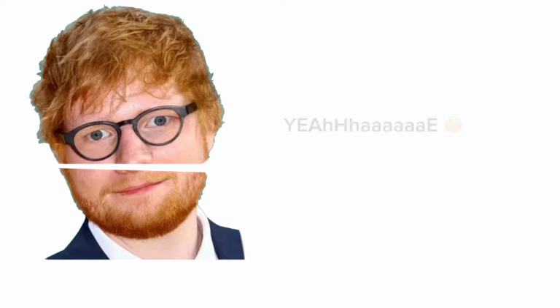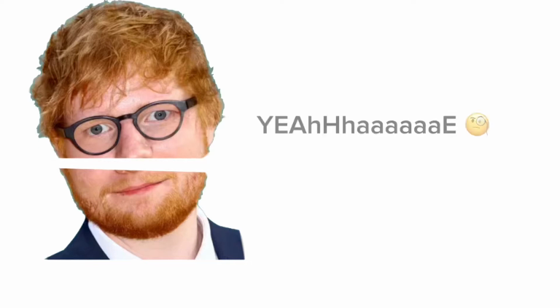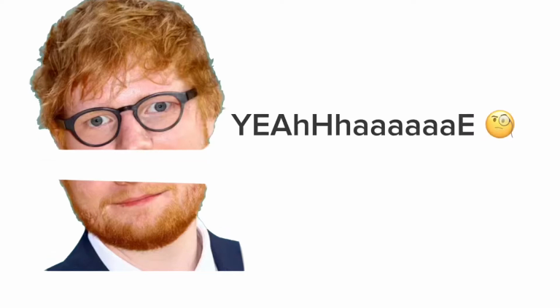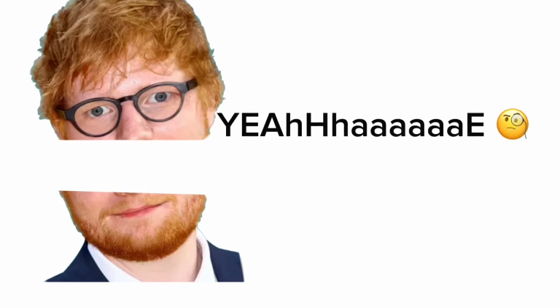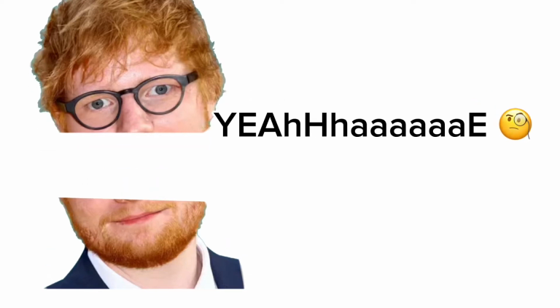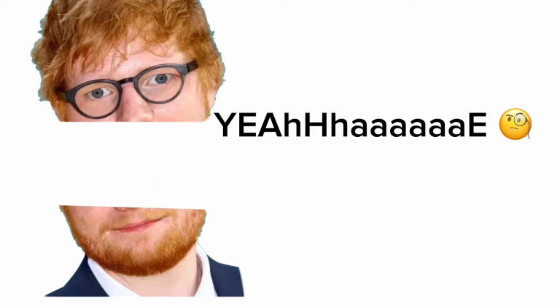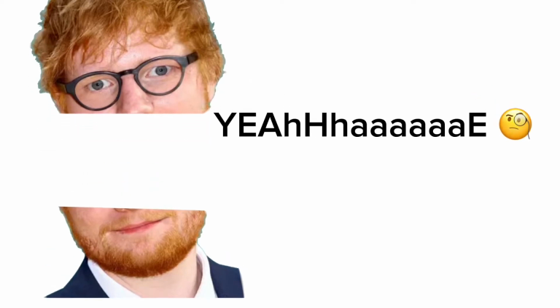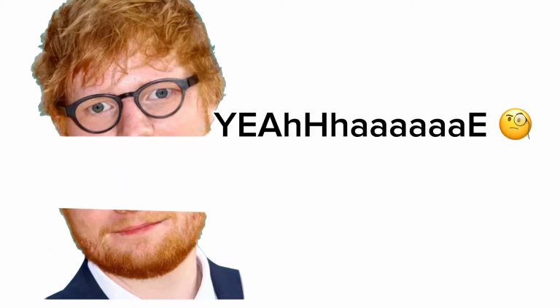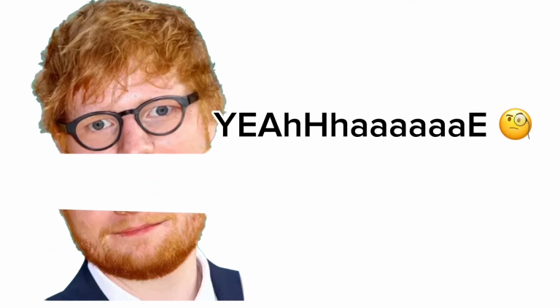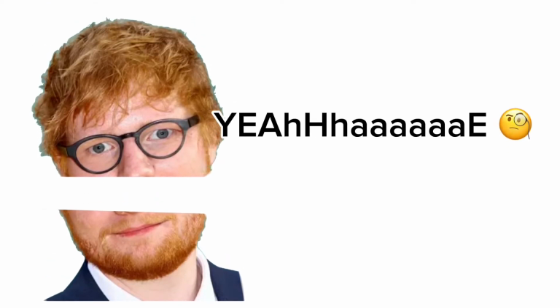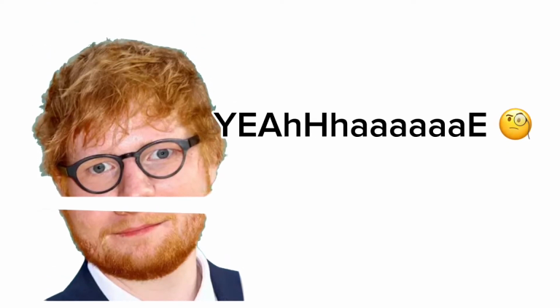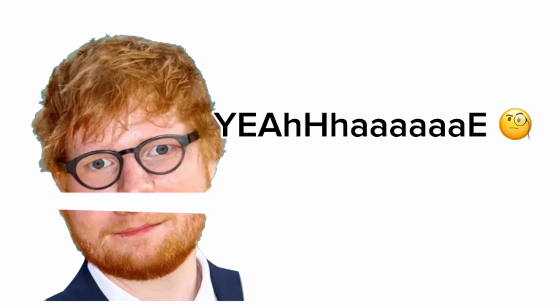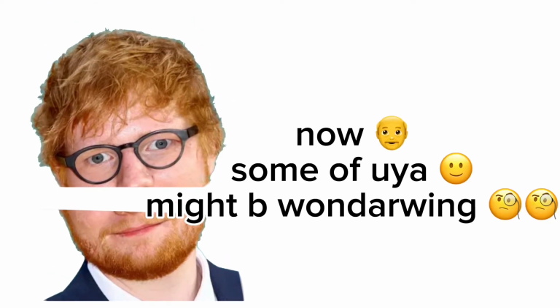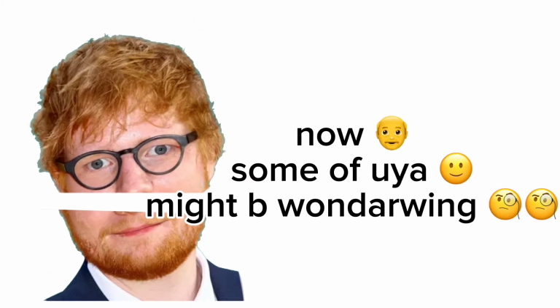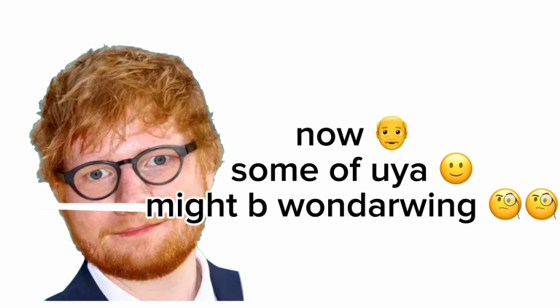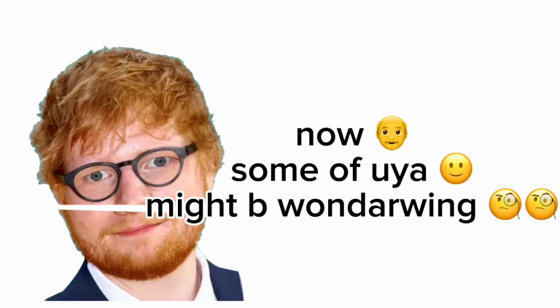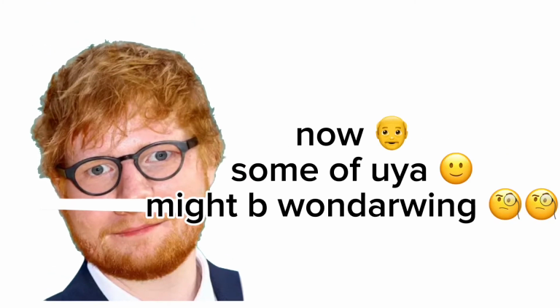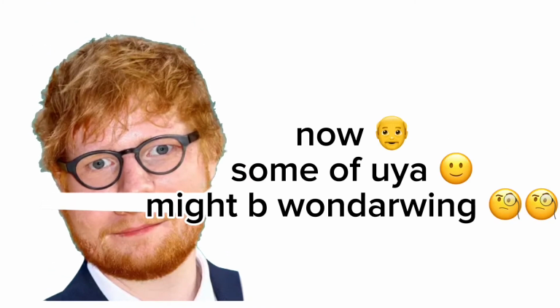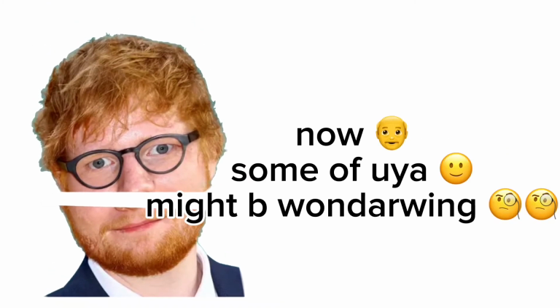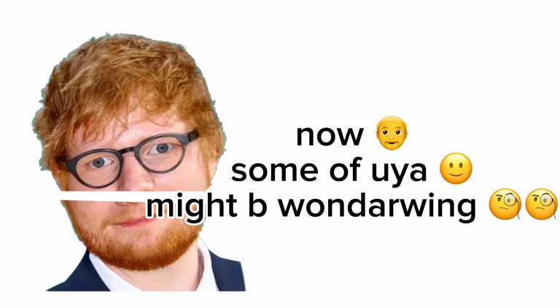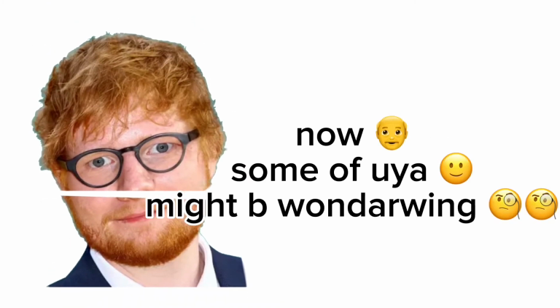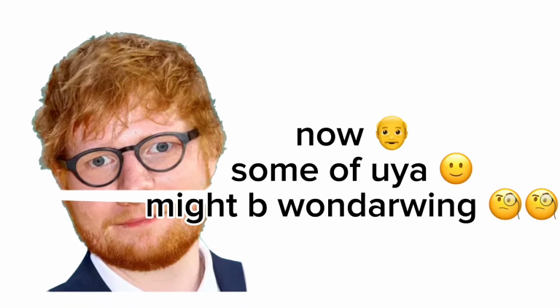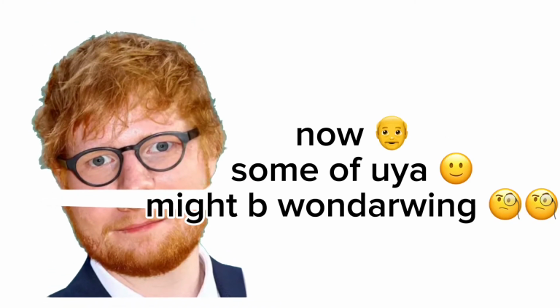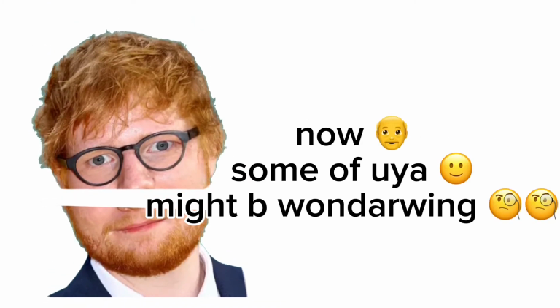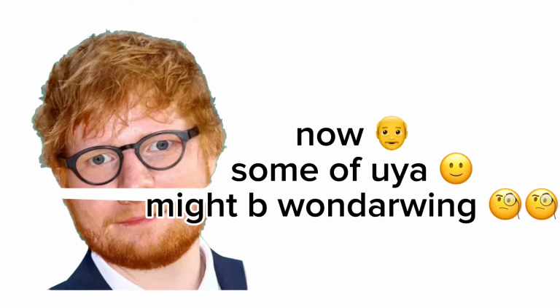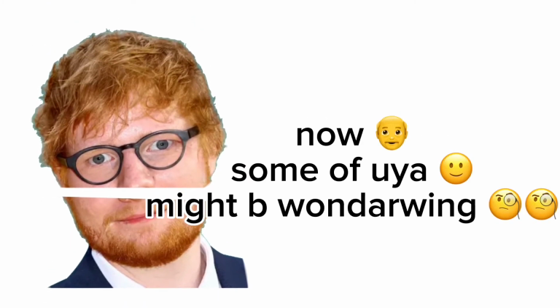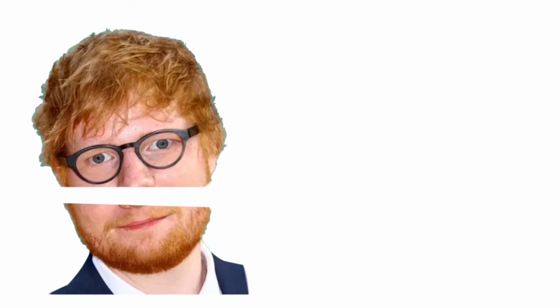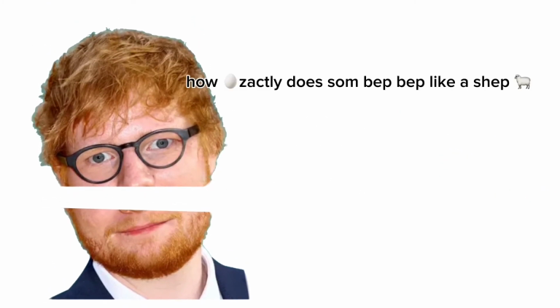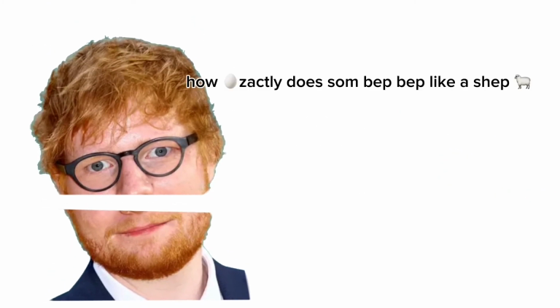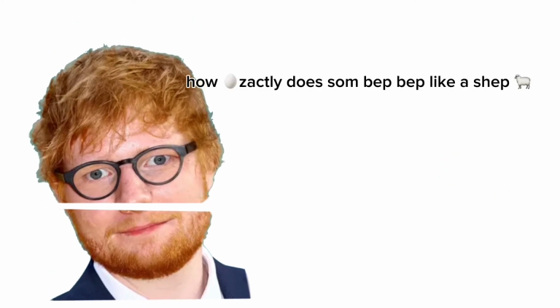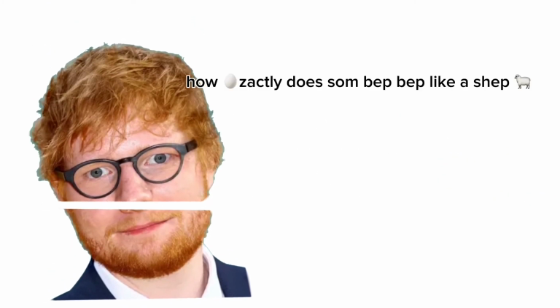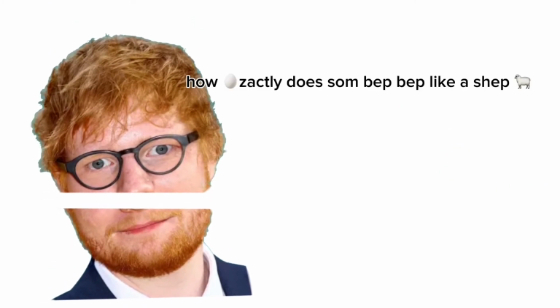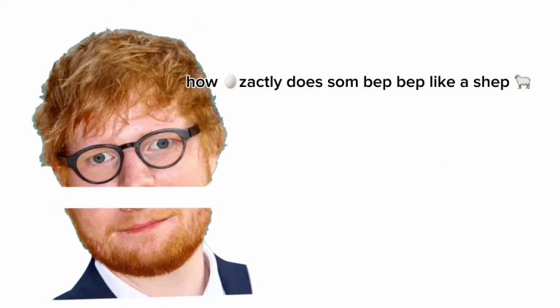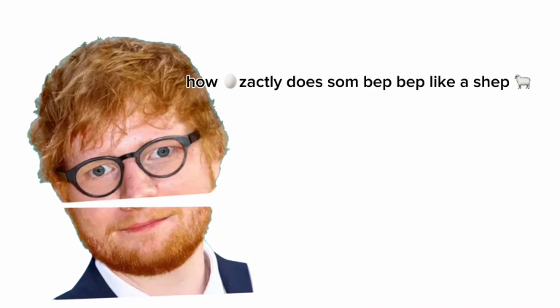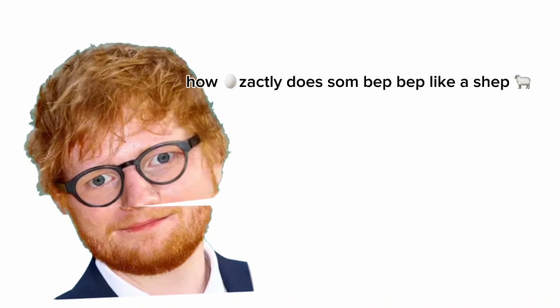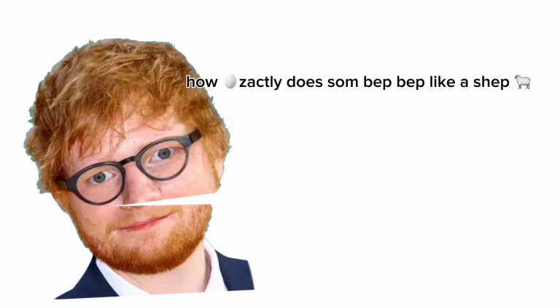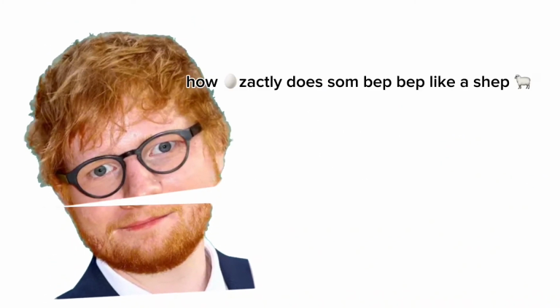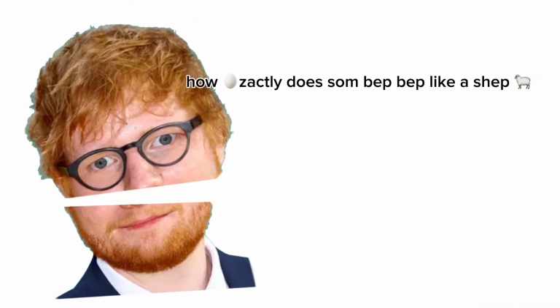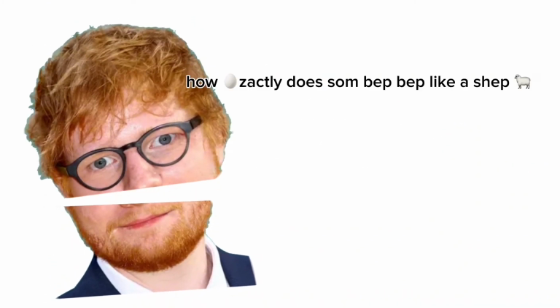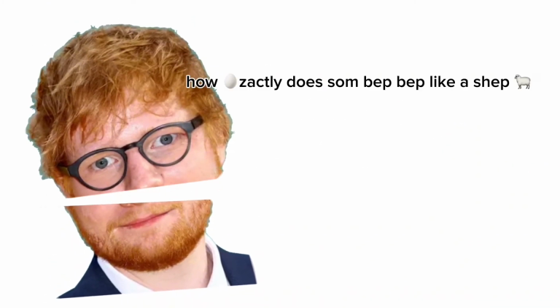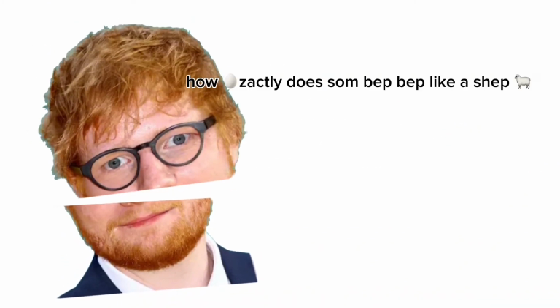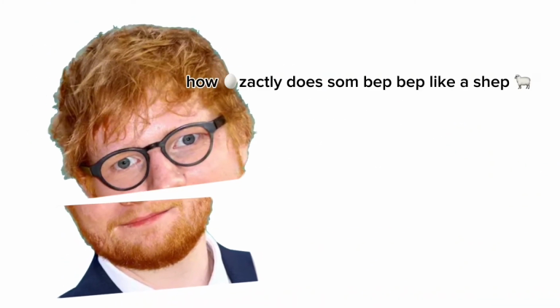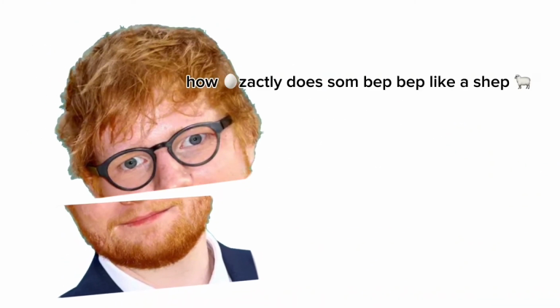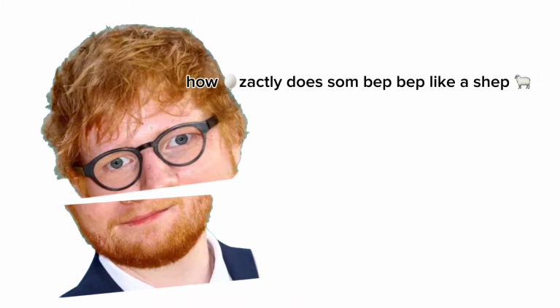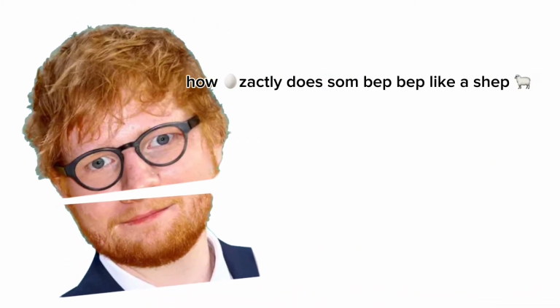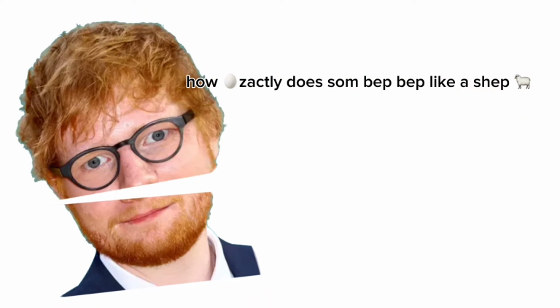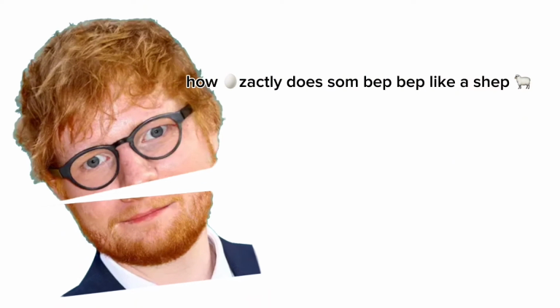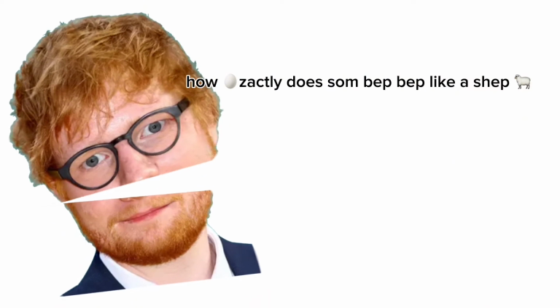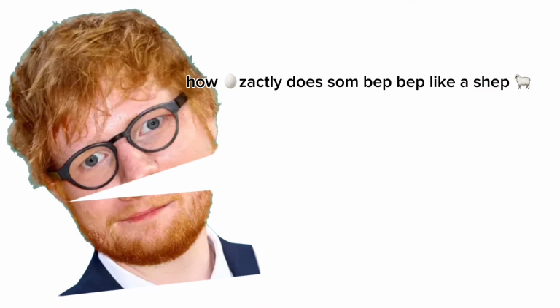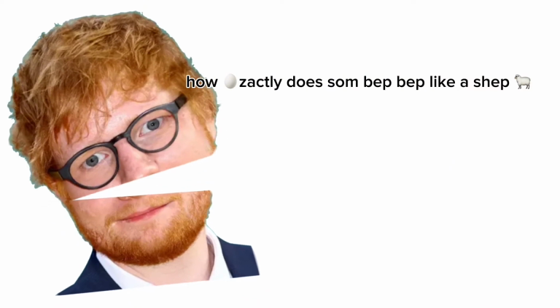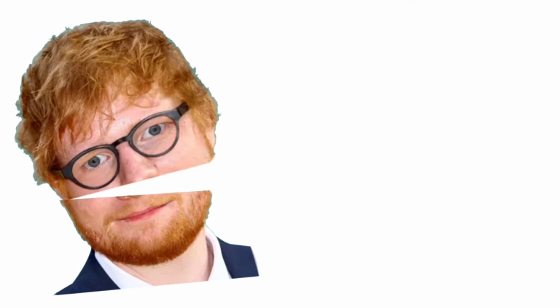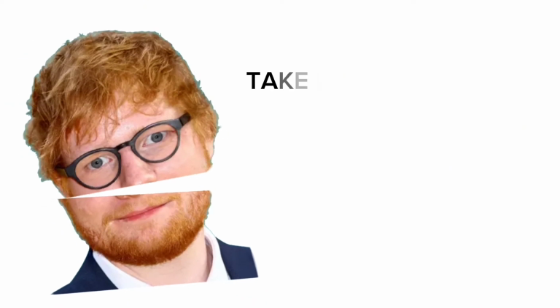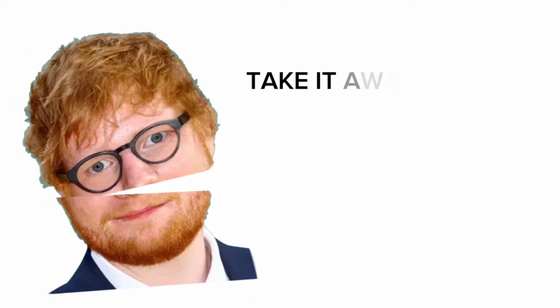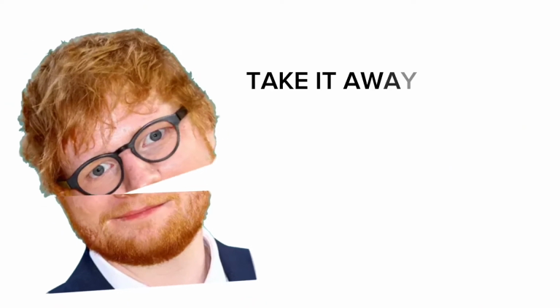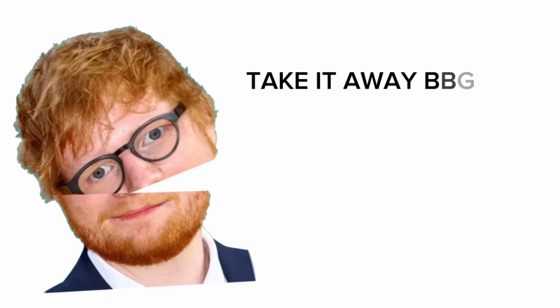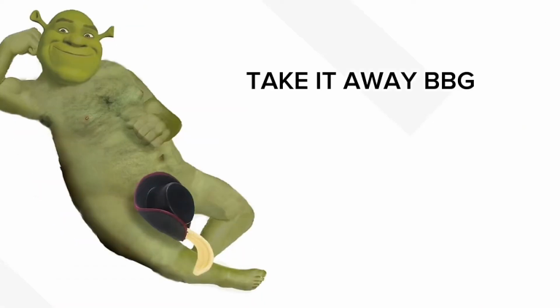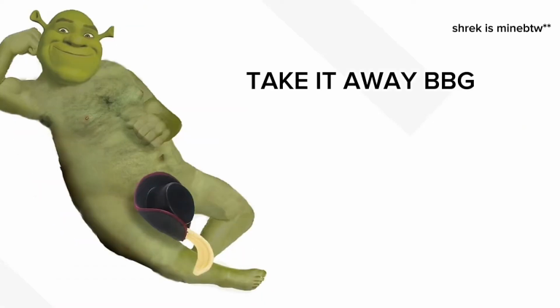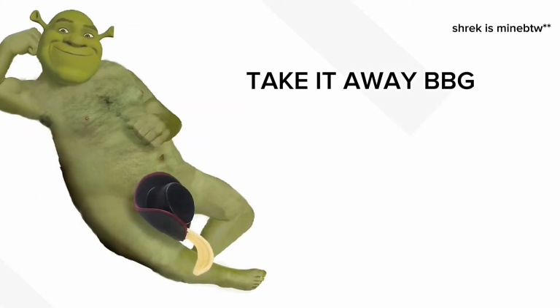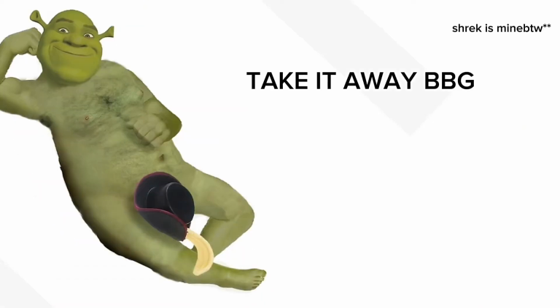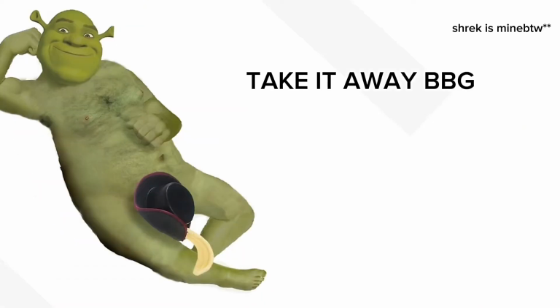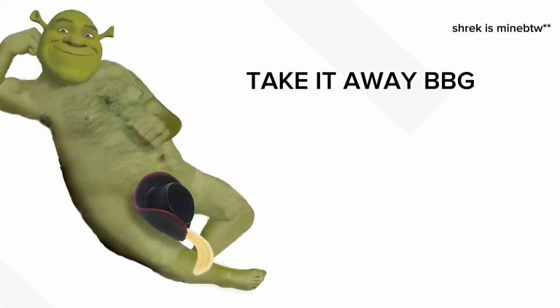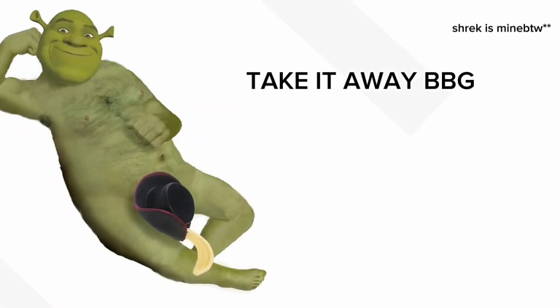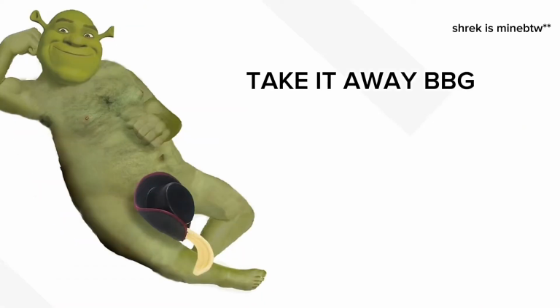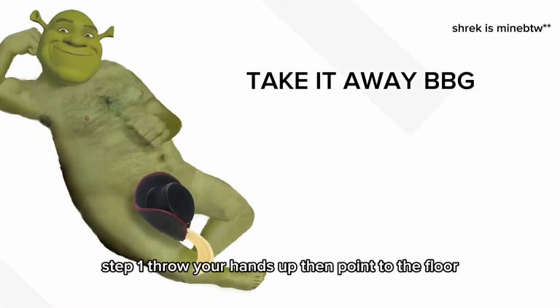Yeah, now some of you might be wondering, how exactly does one beep beep like a sheep? Take it away, Gabe!